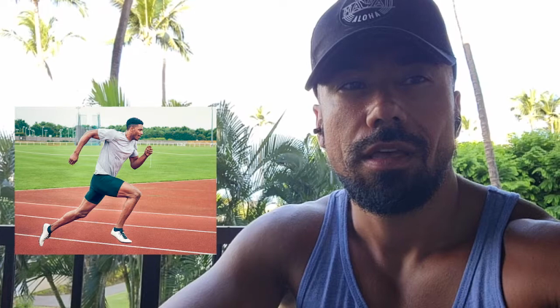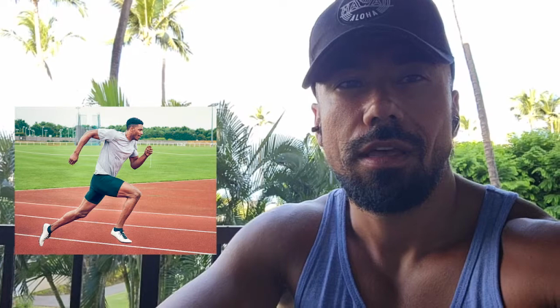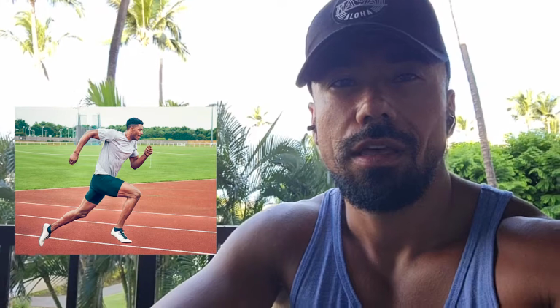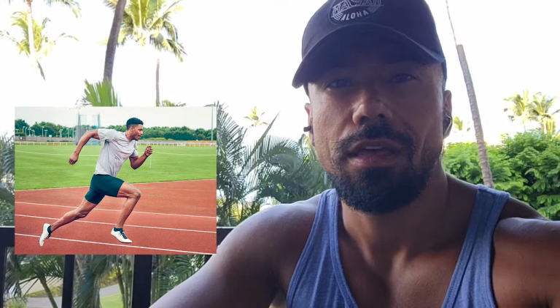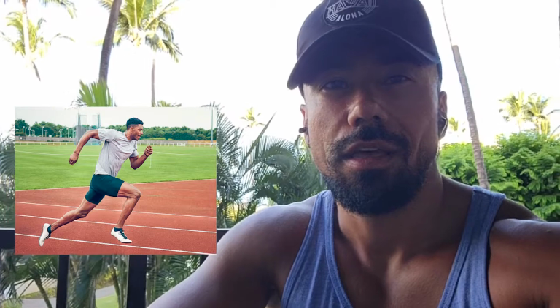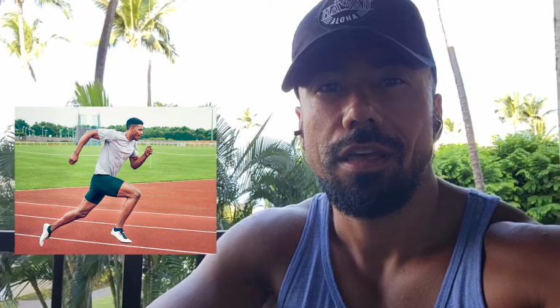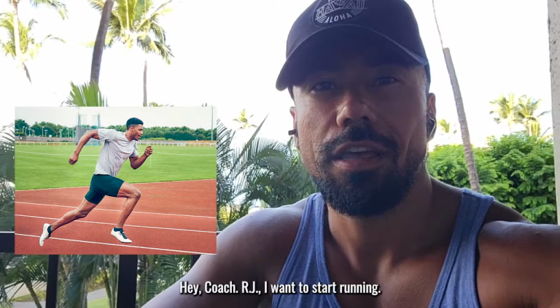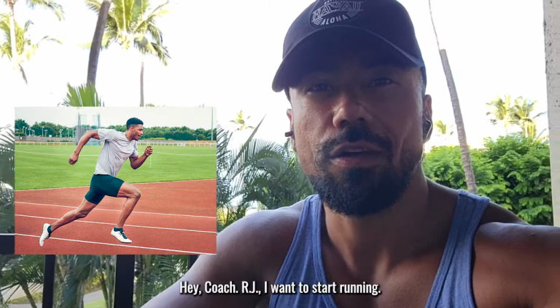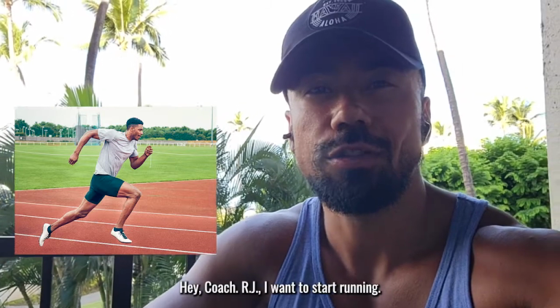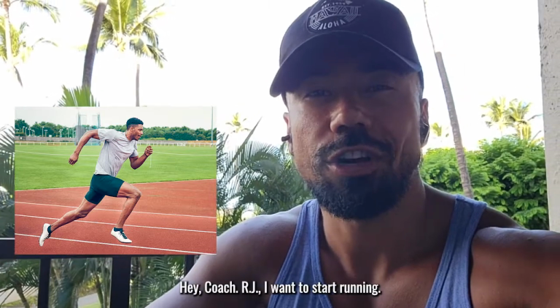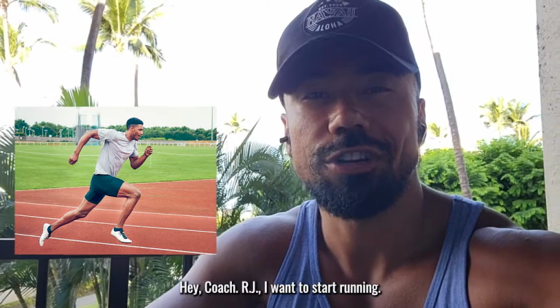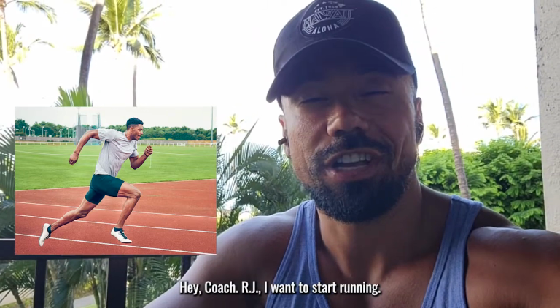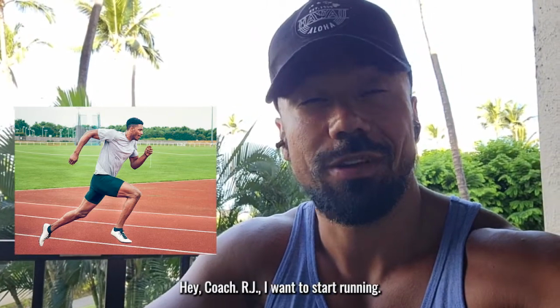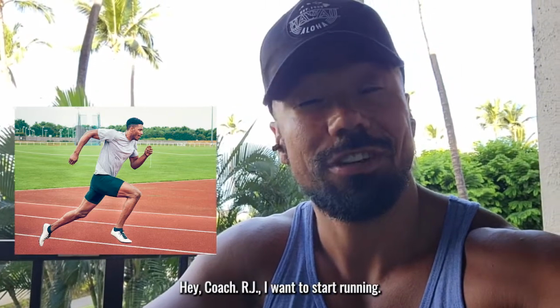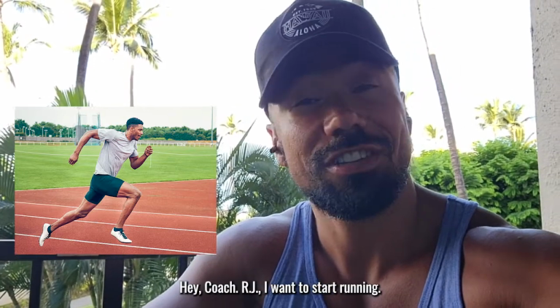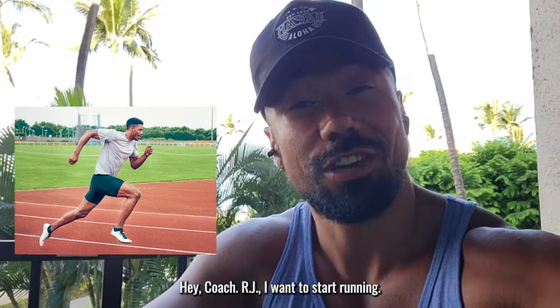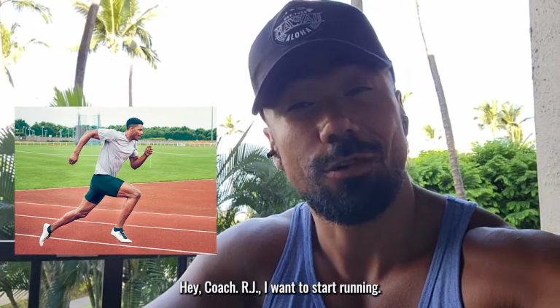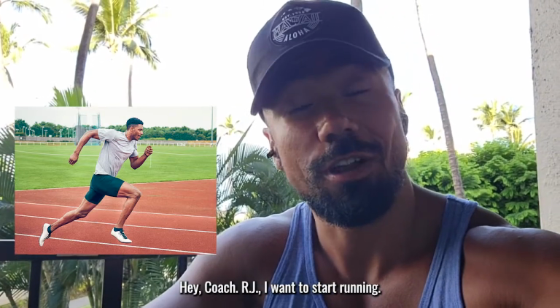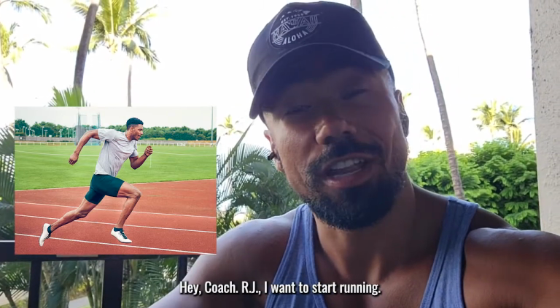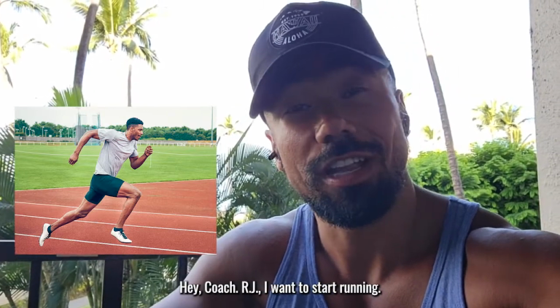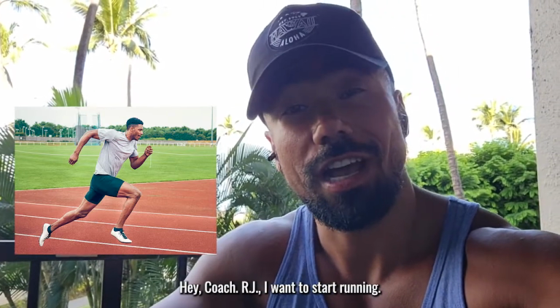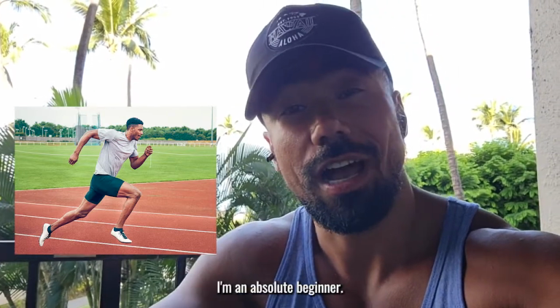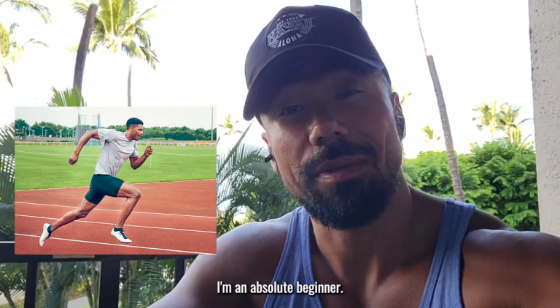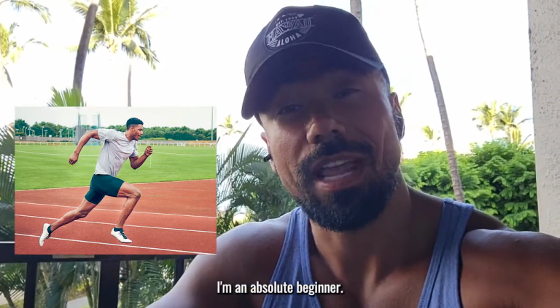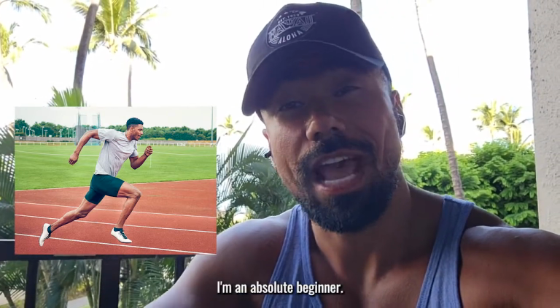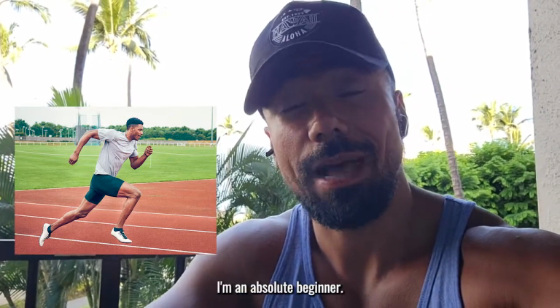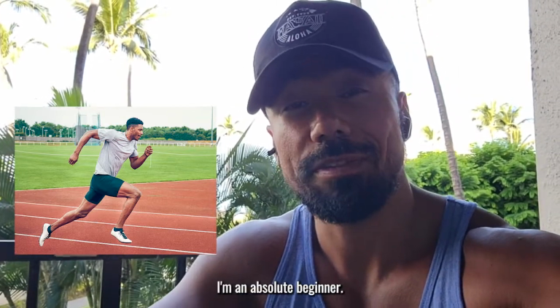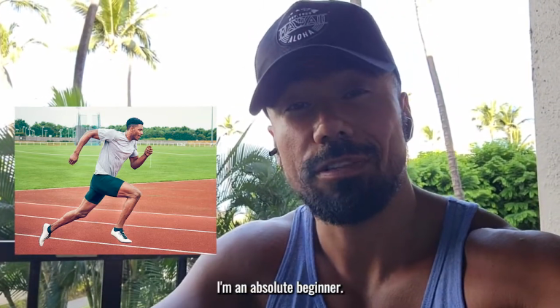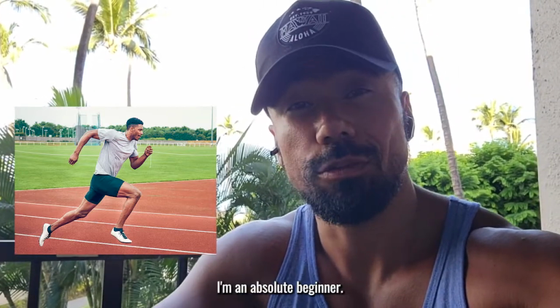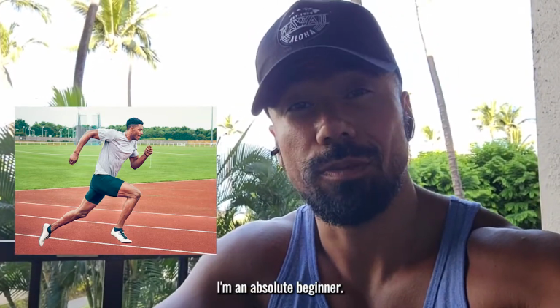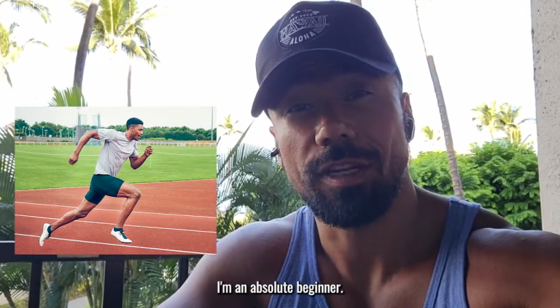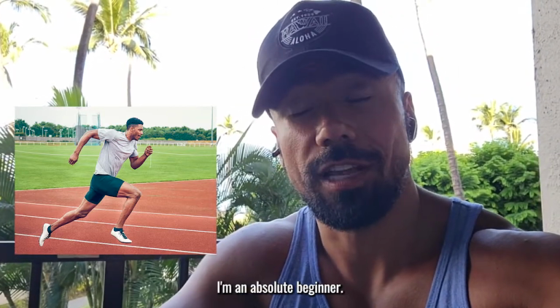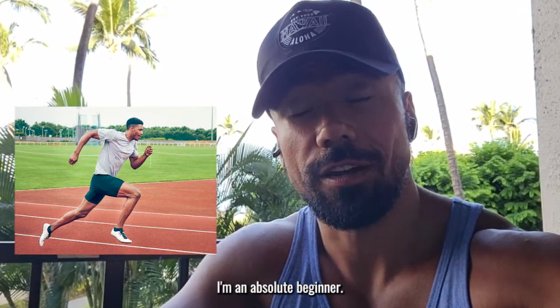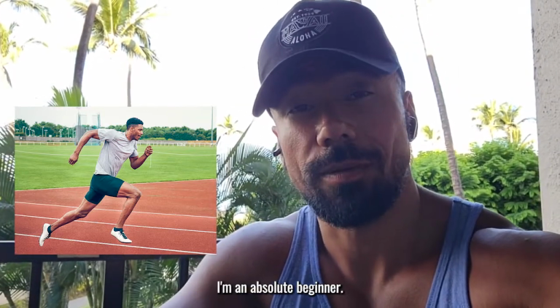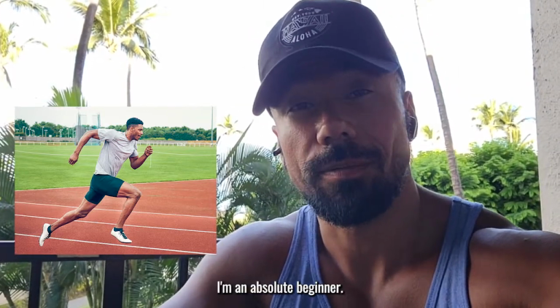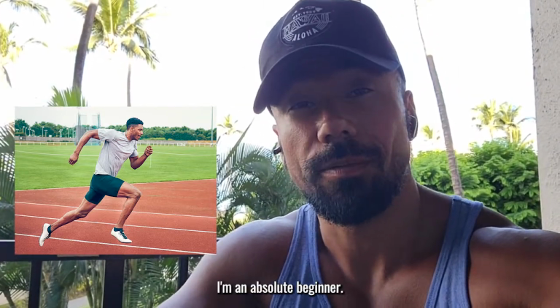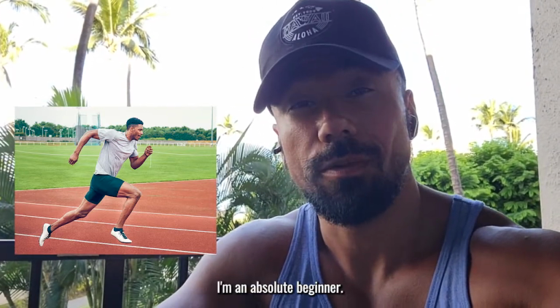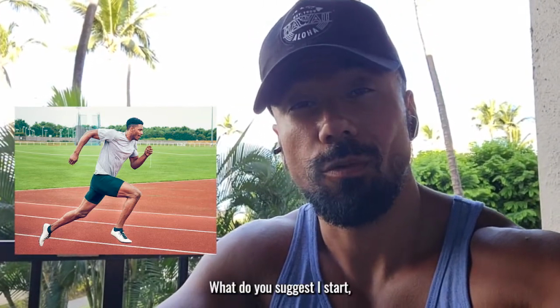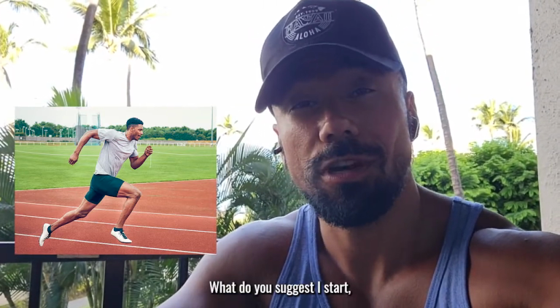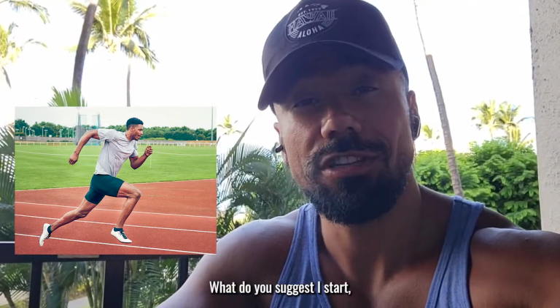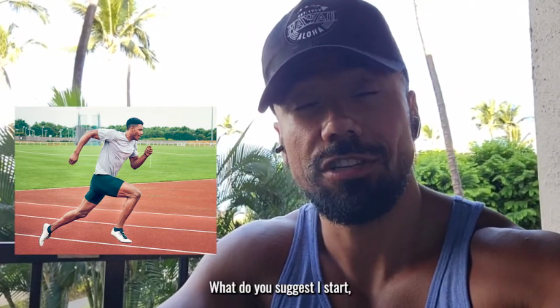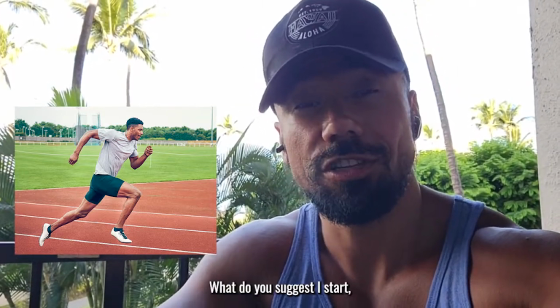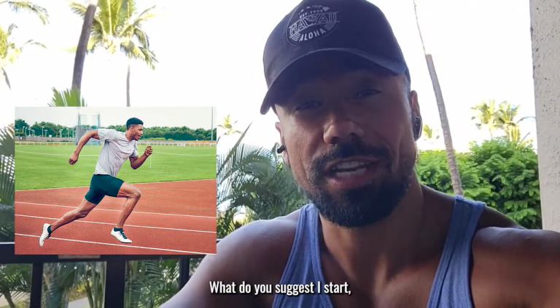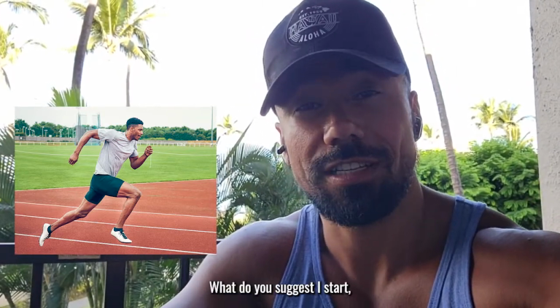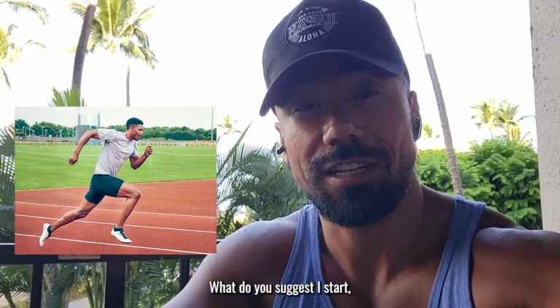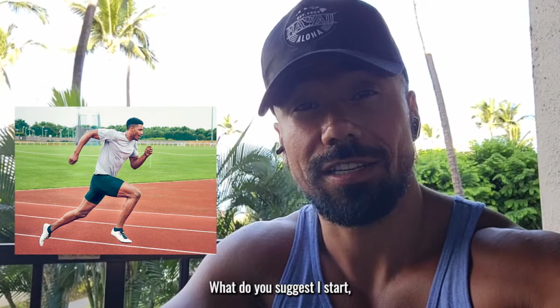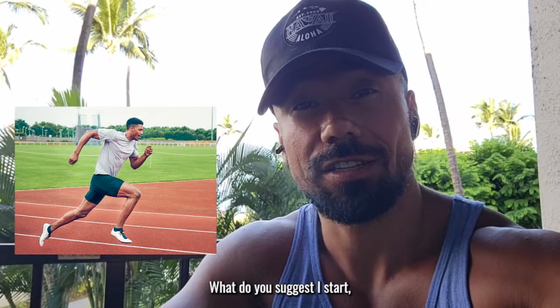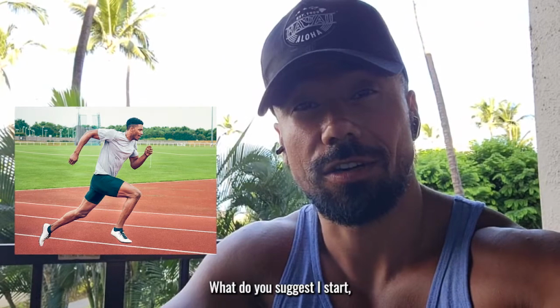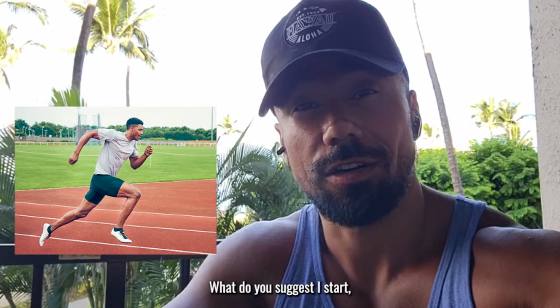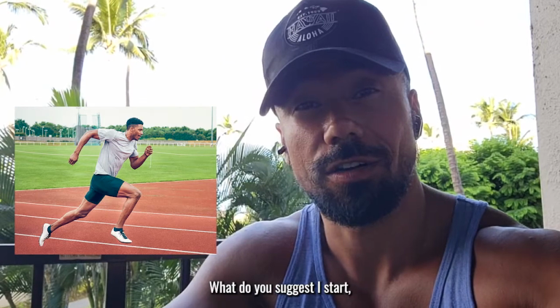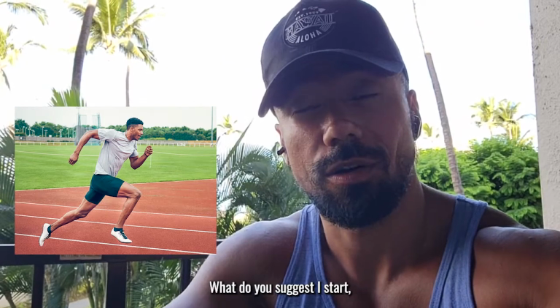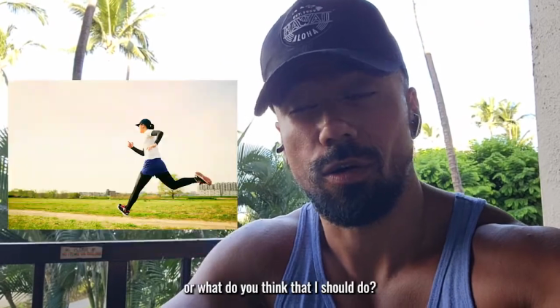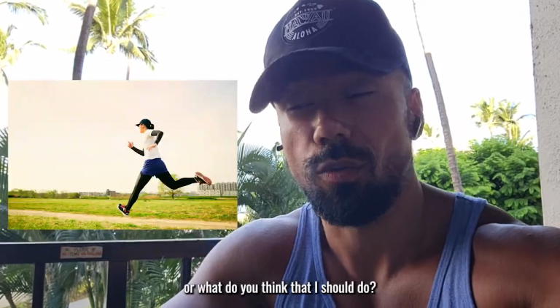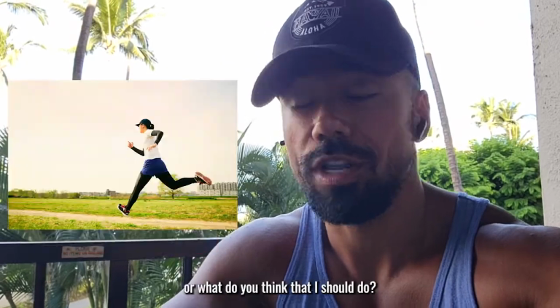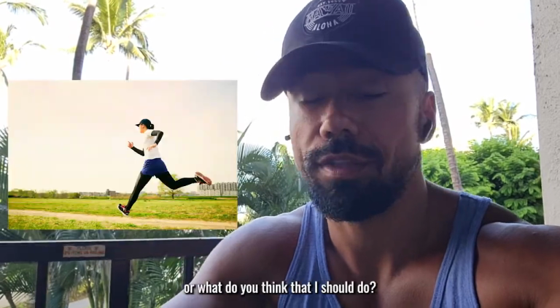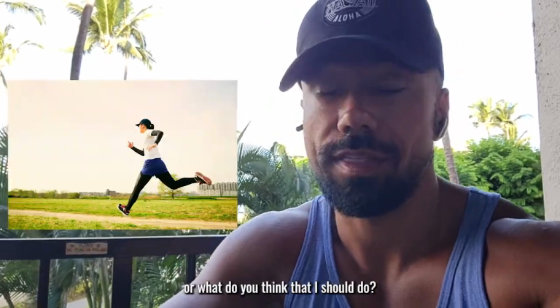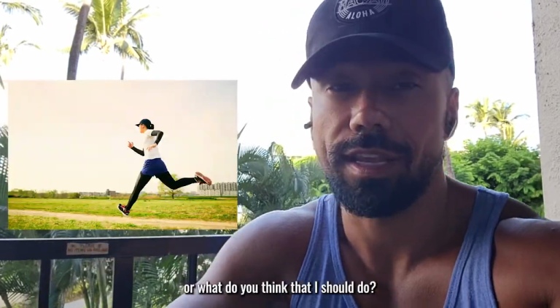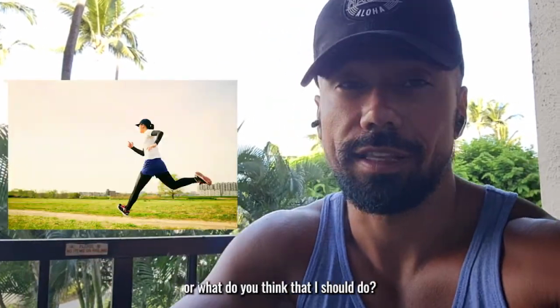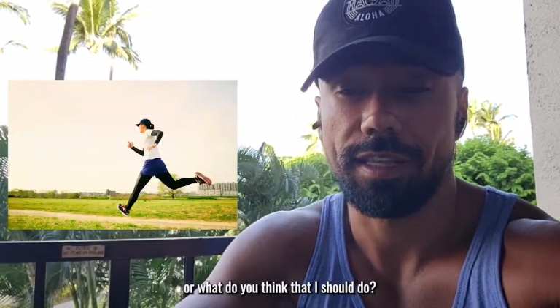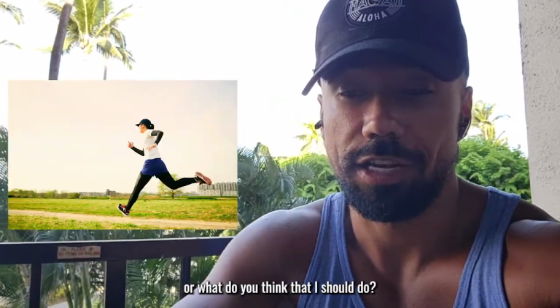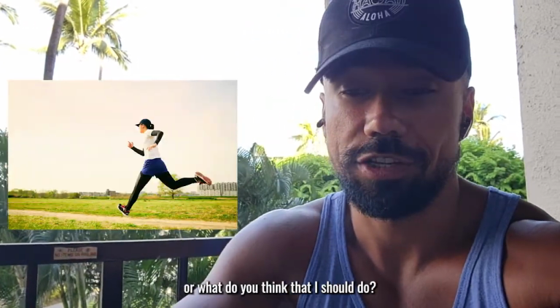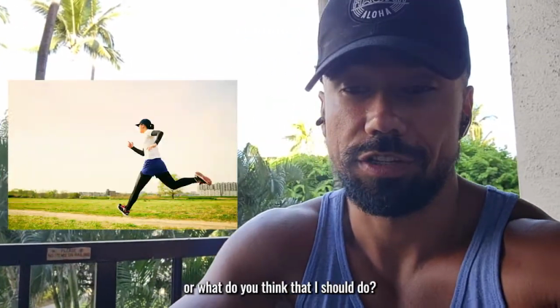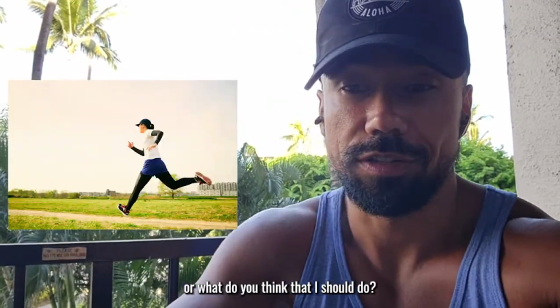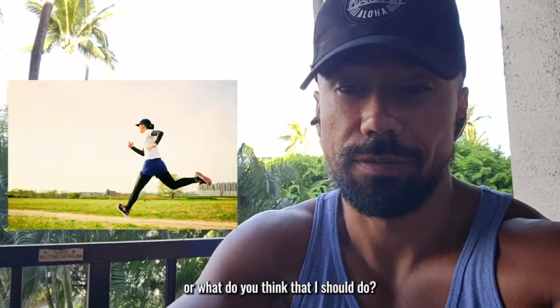Hey Coach RJ, I want to start running. I'm an absolute beginner. What do you suggest I start, or what do you think that I should do?